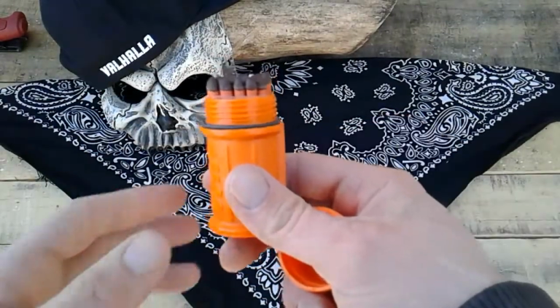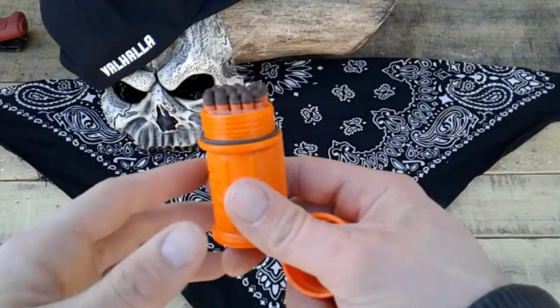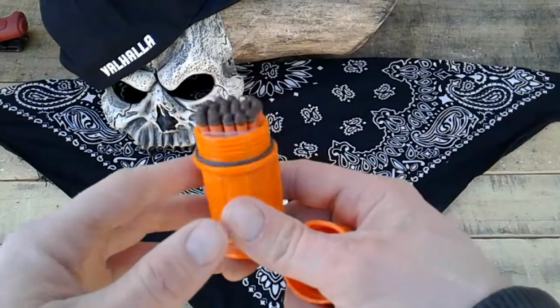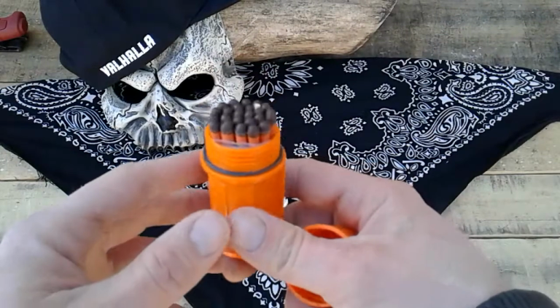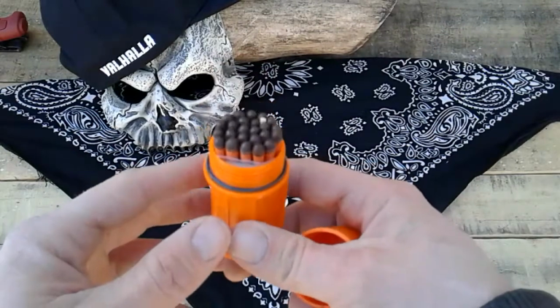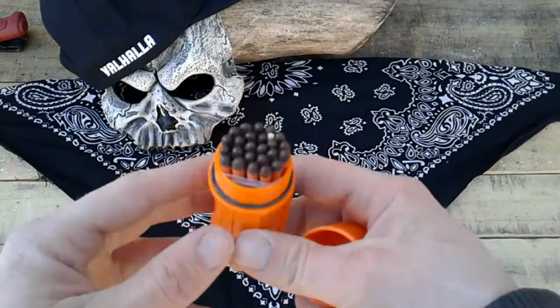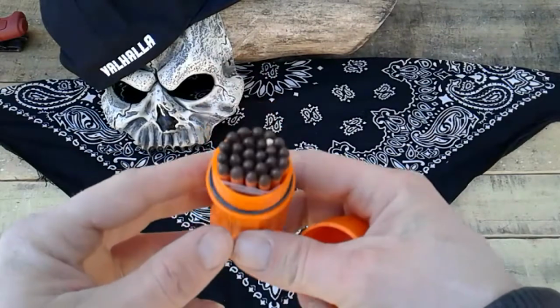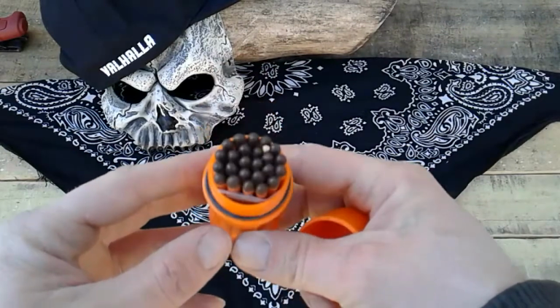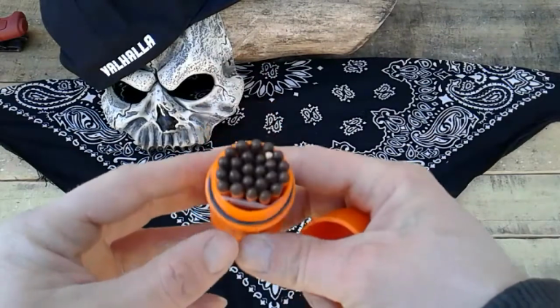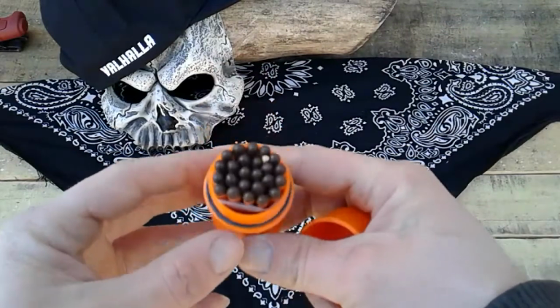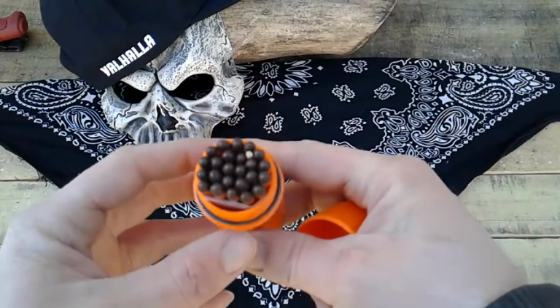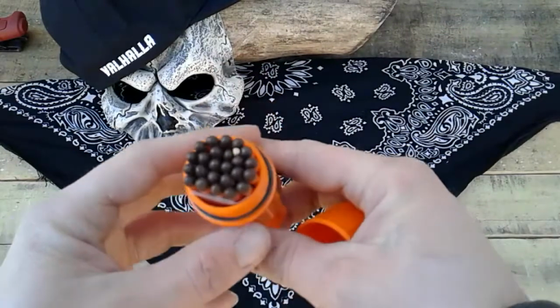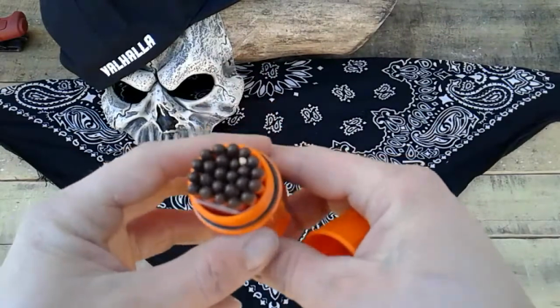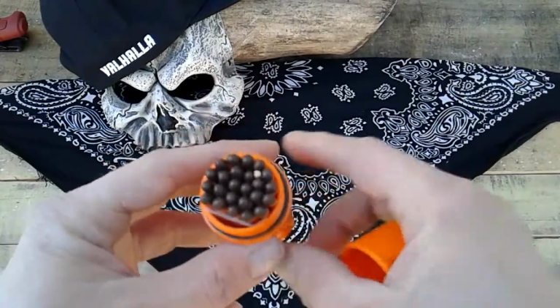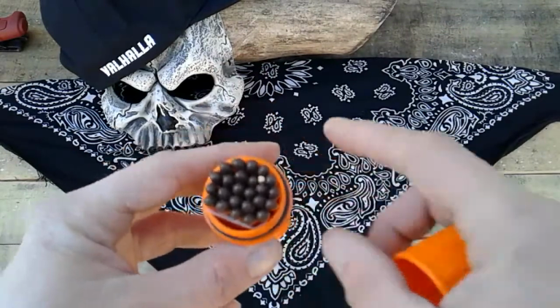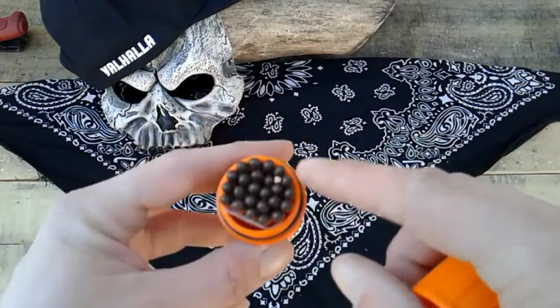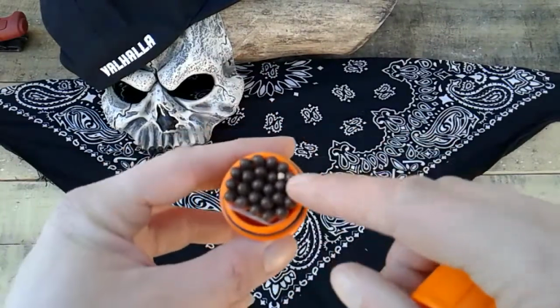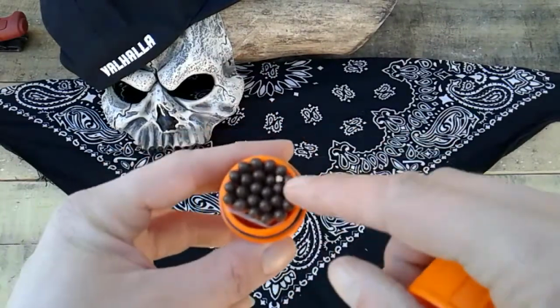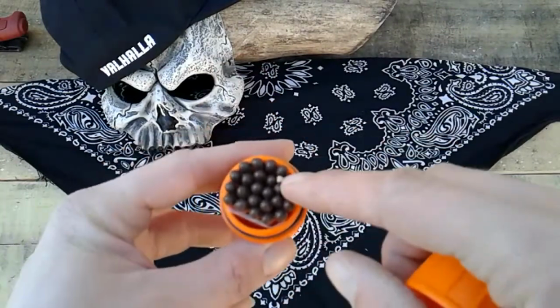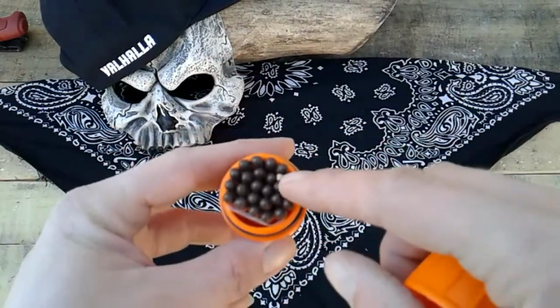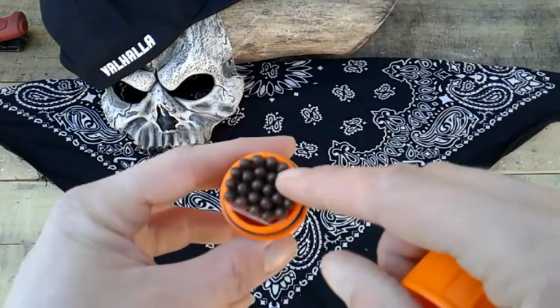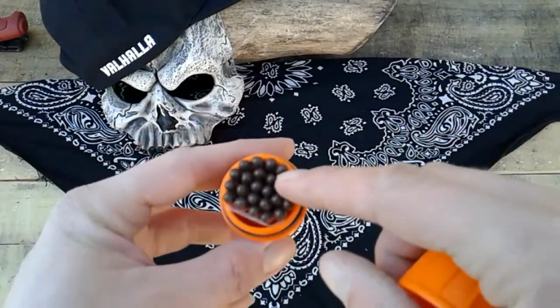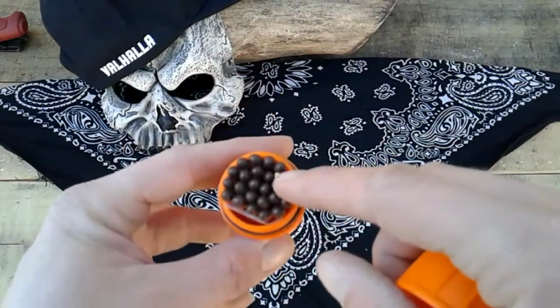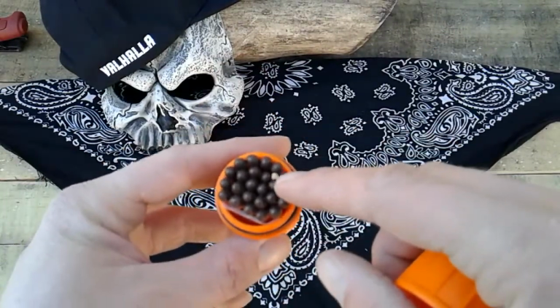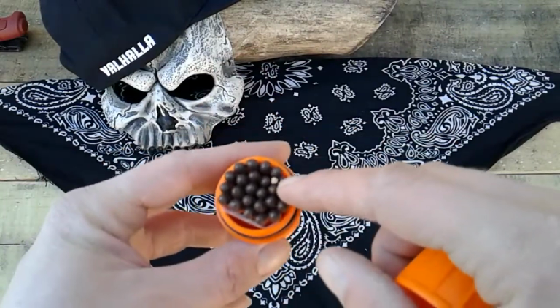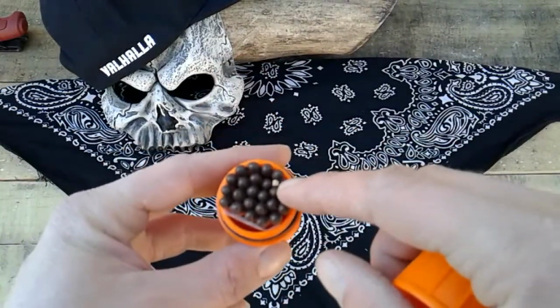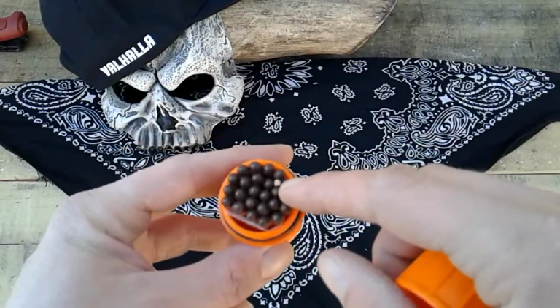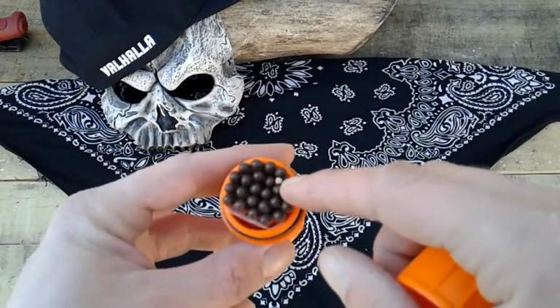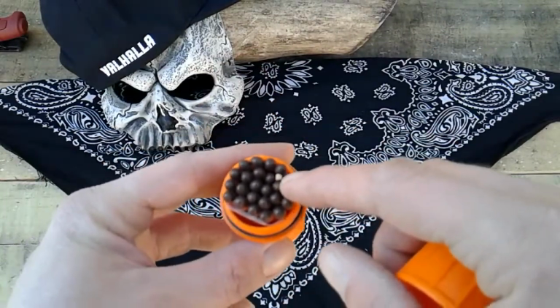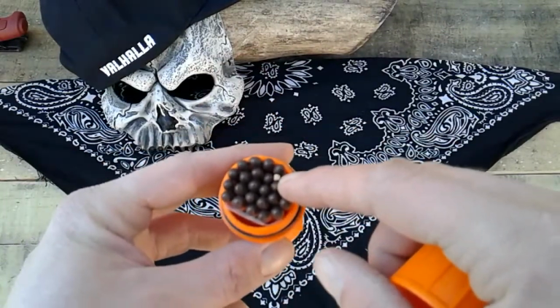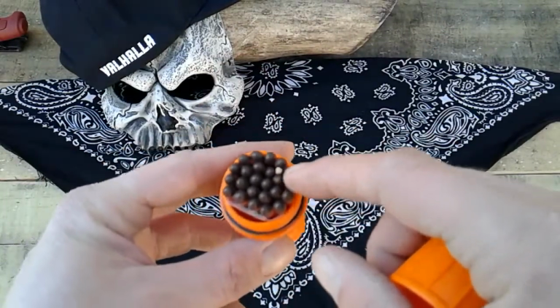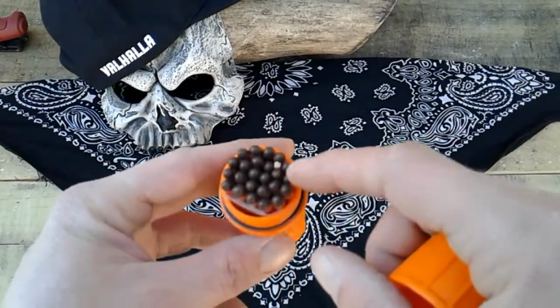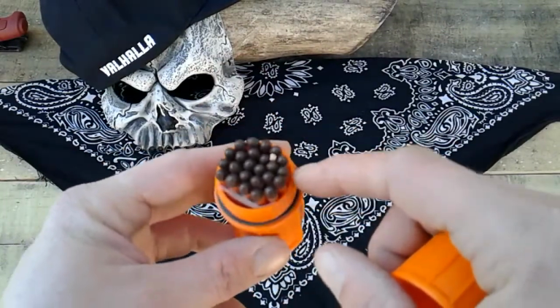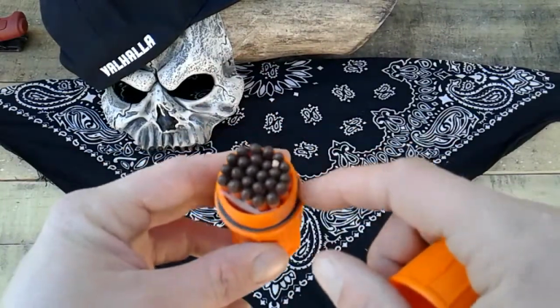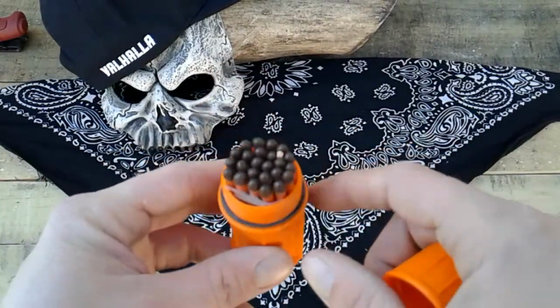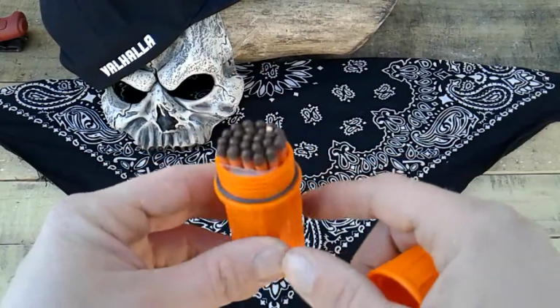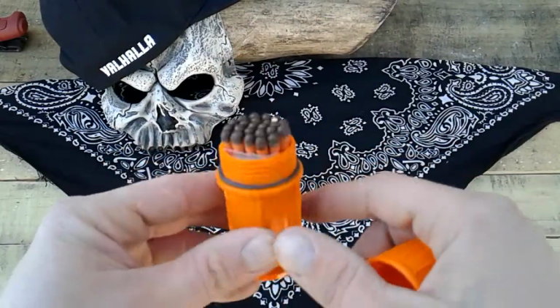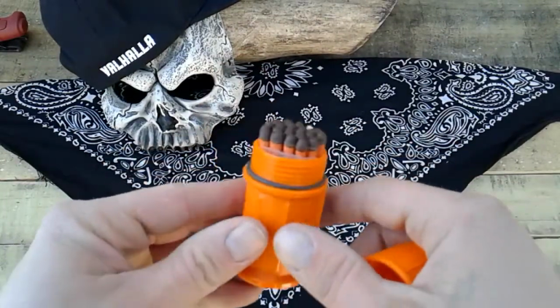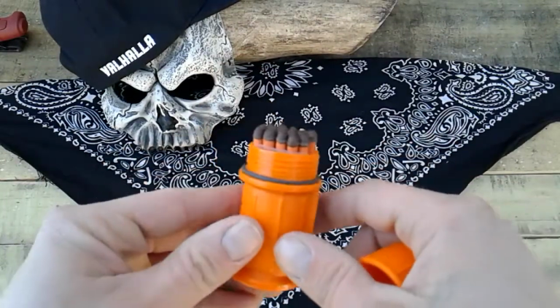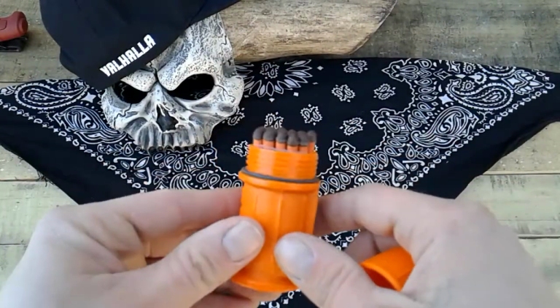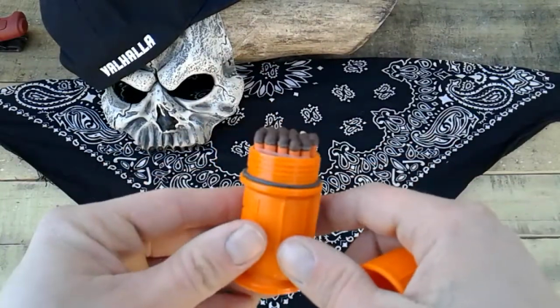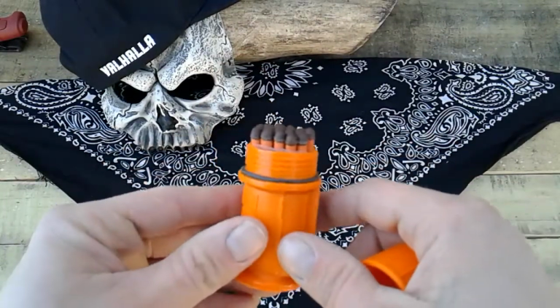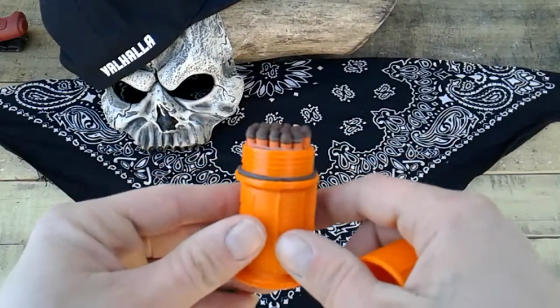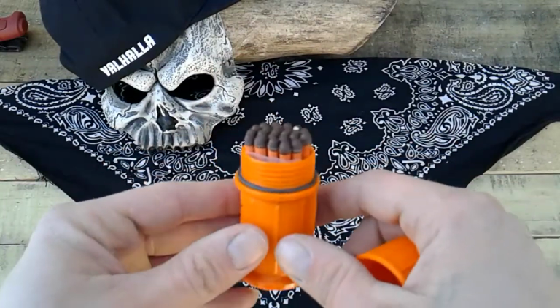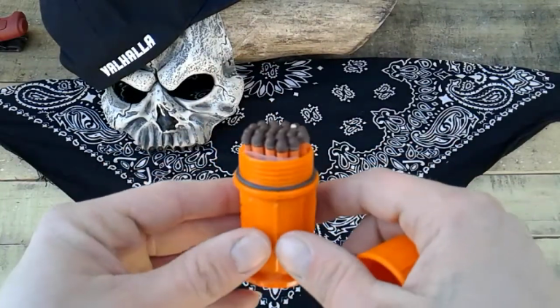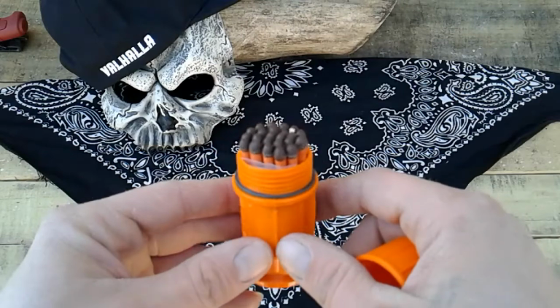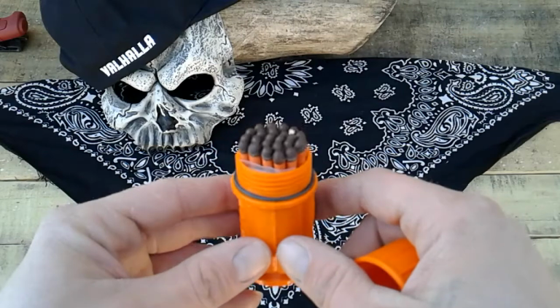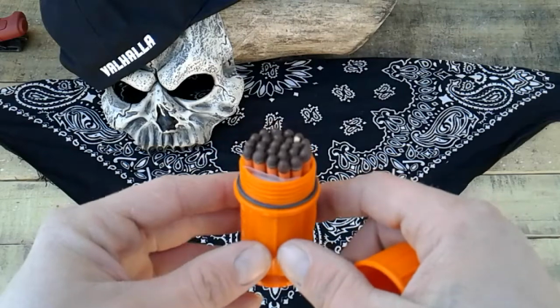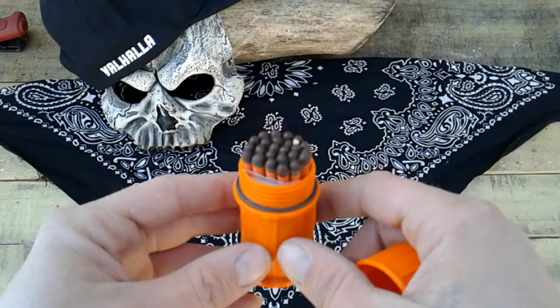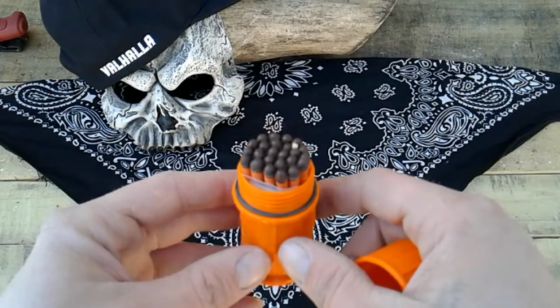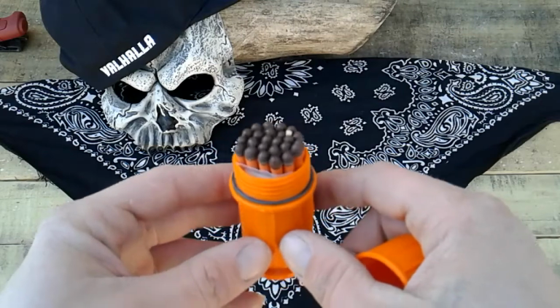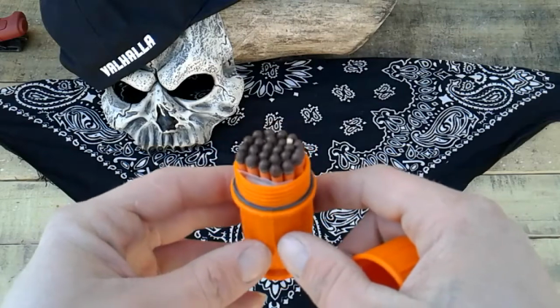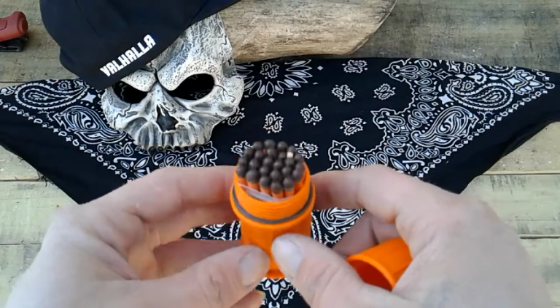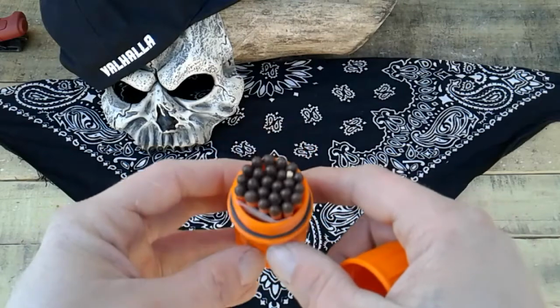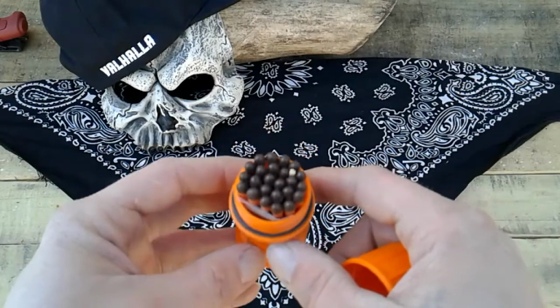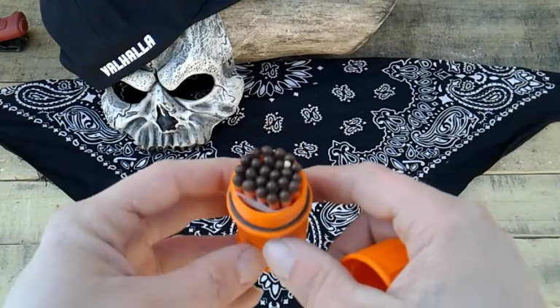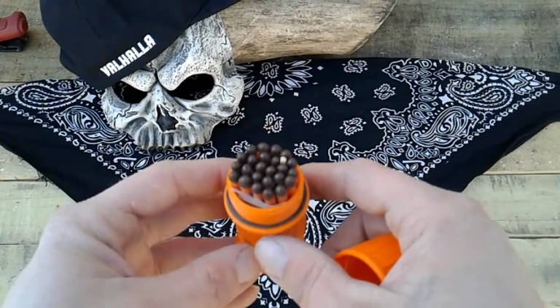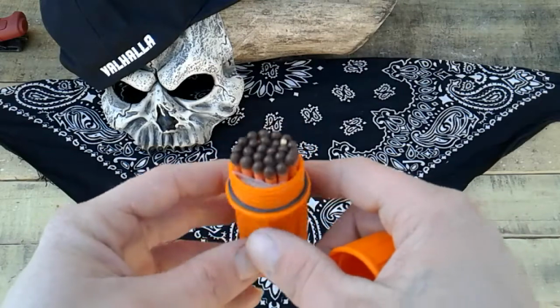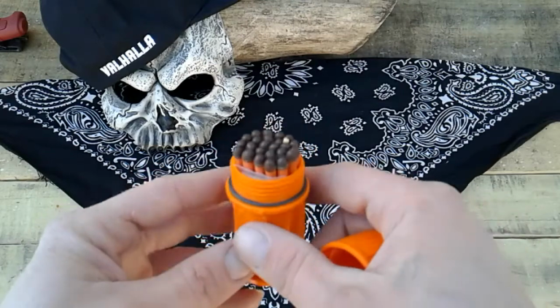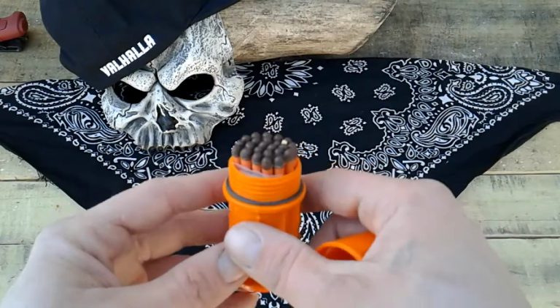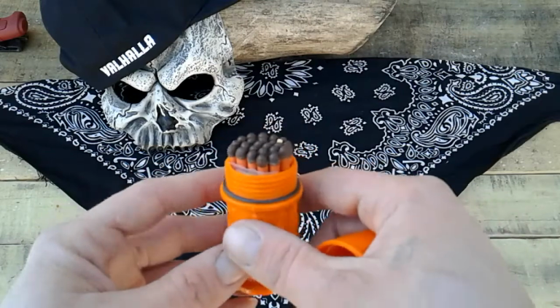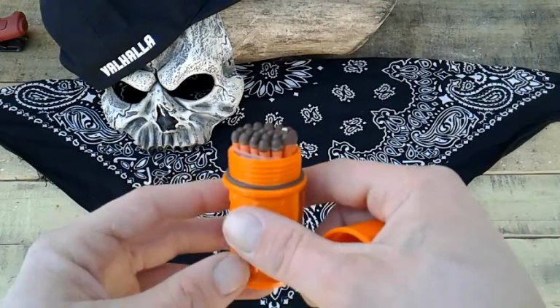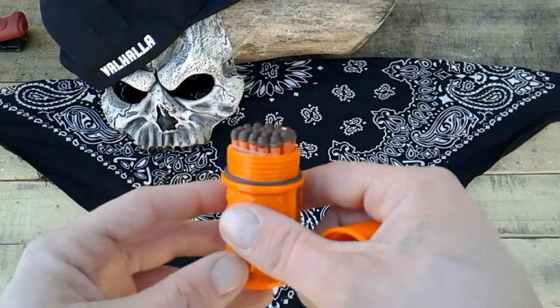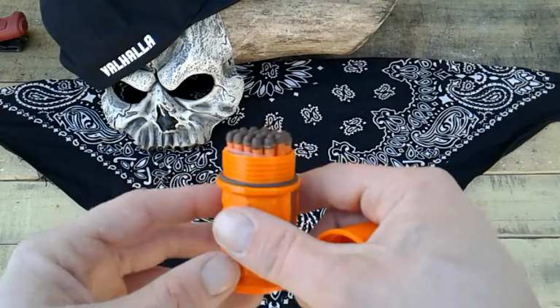Check that out — one's upside down. I wonder if that's like a damaged one. We're gonna have to take that one out and use it and see.